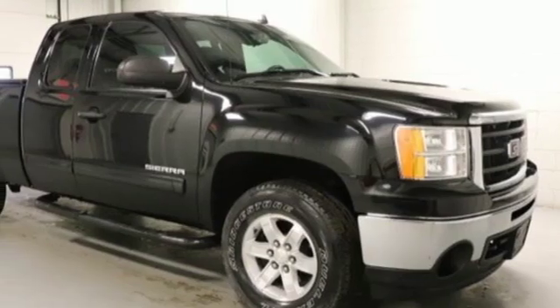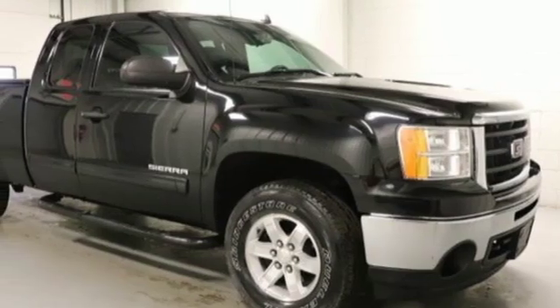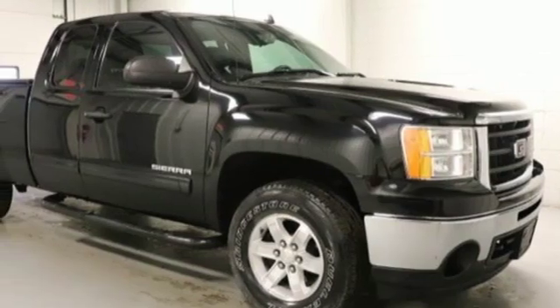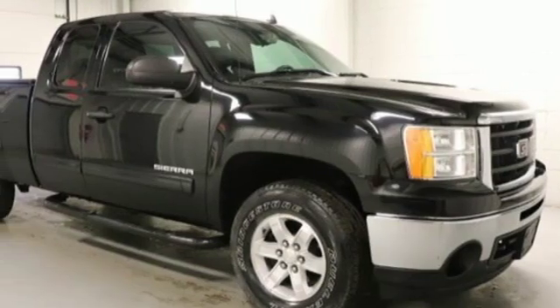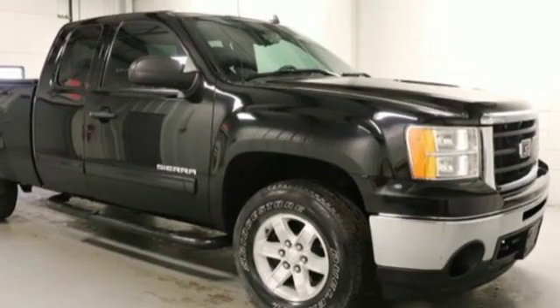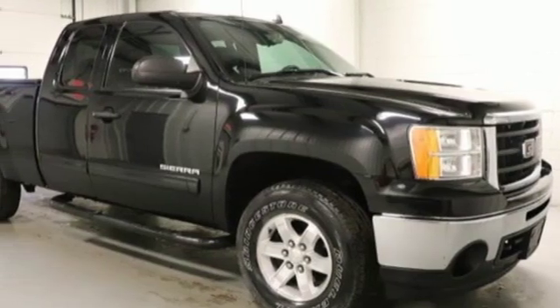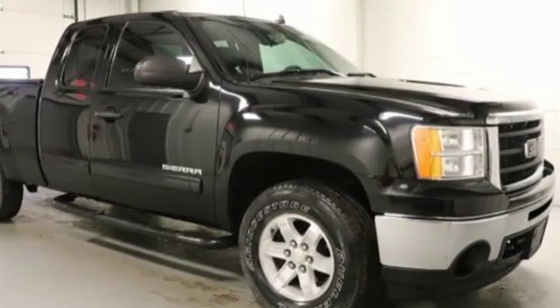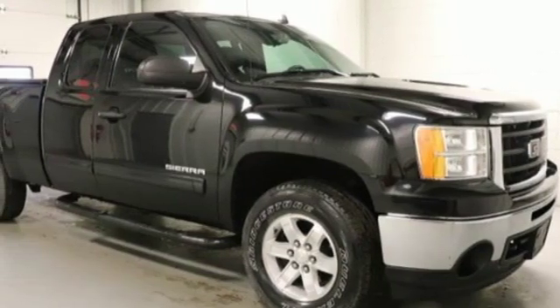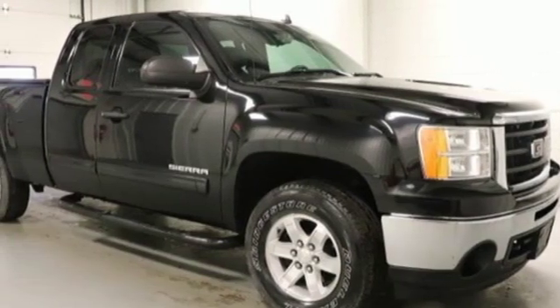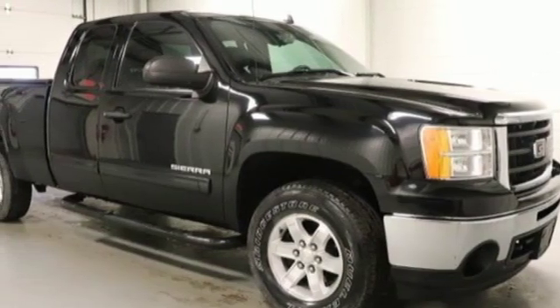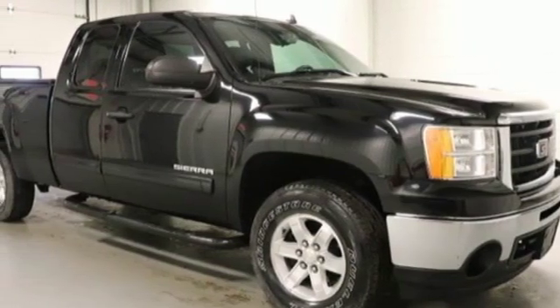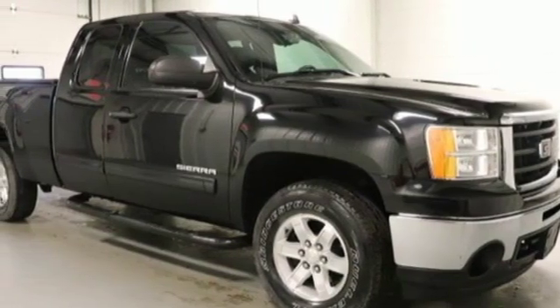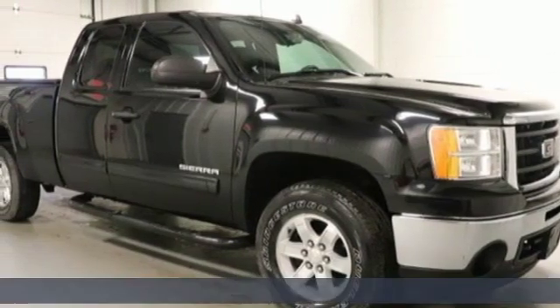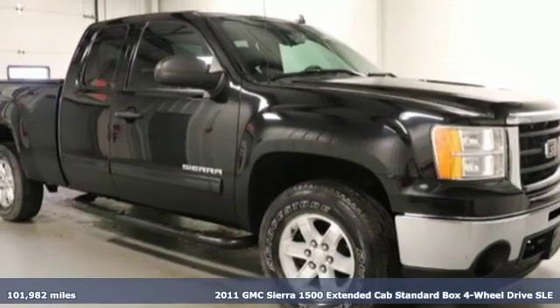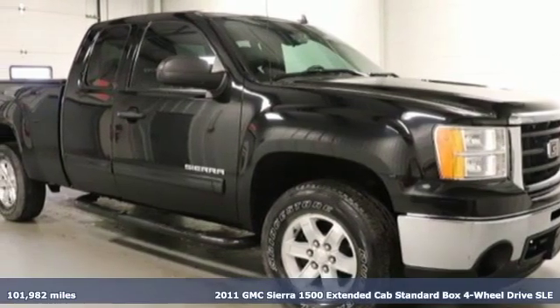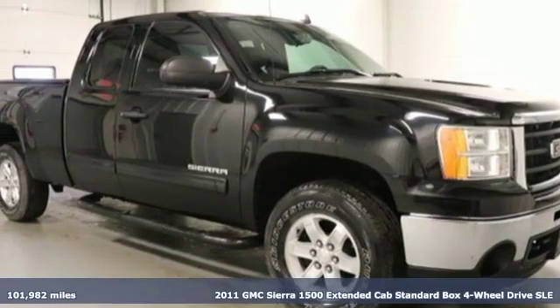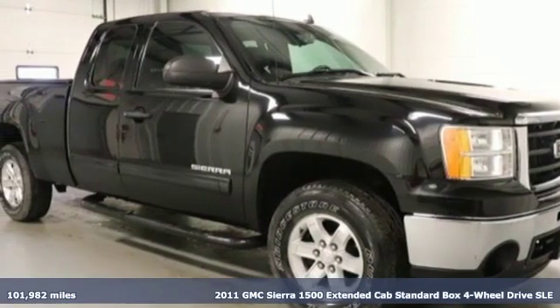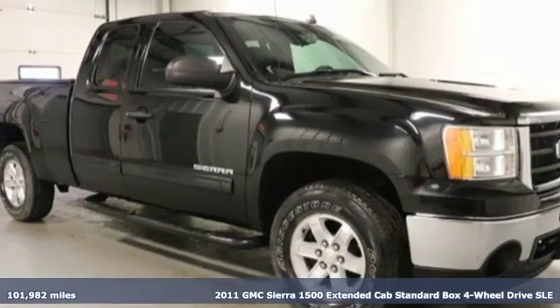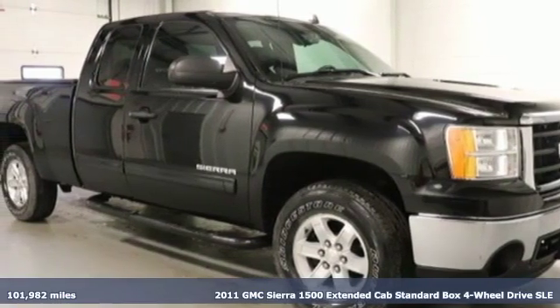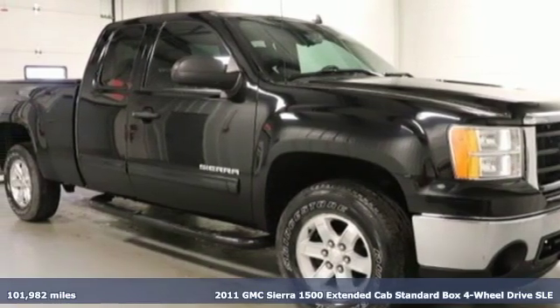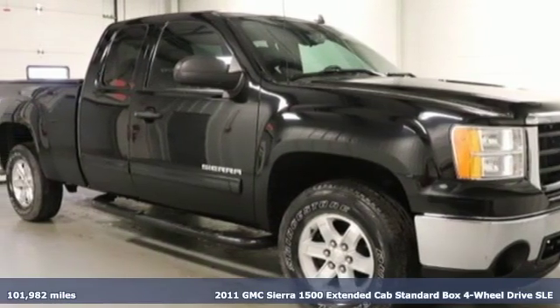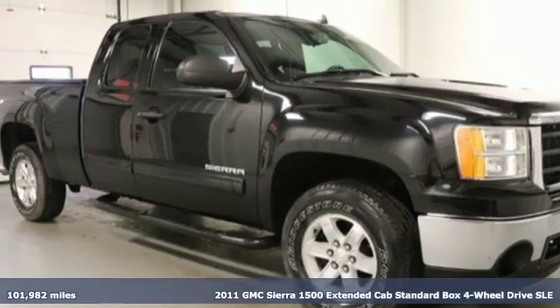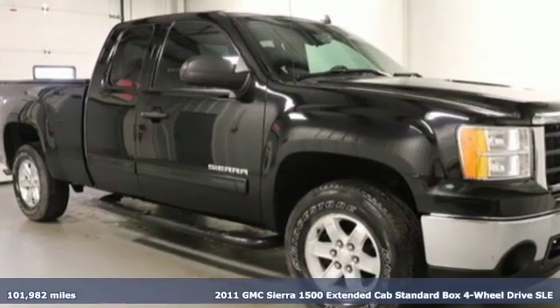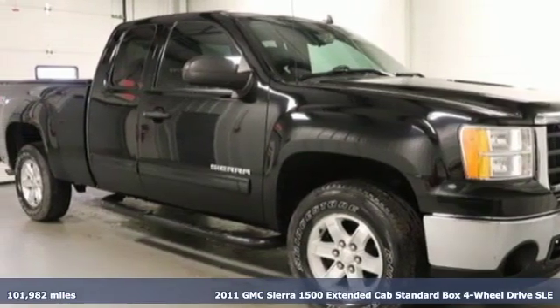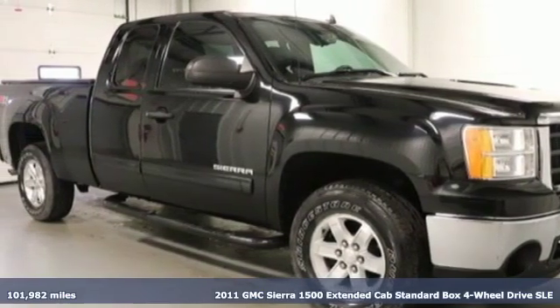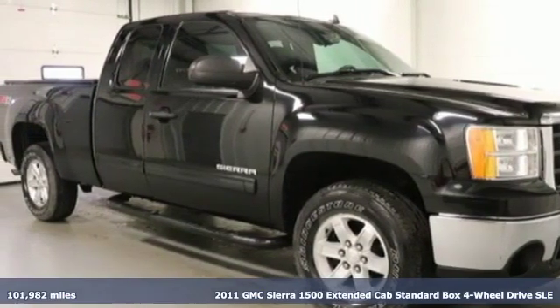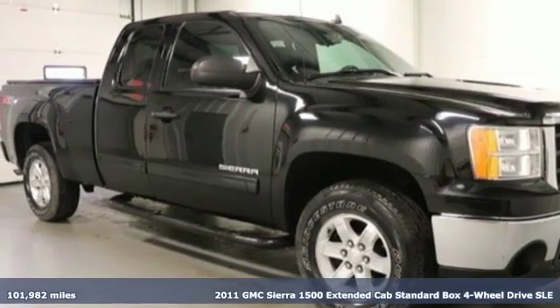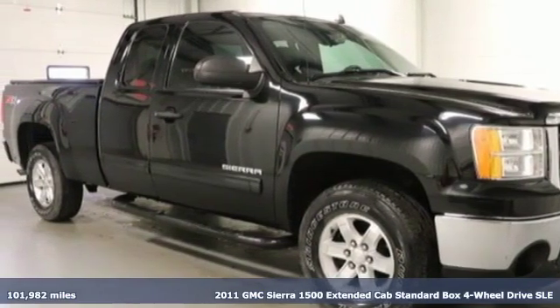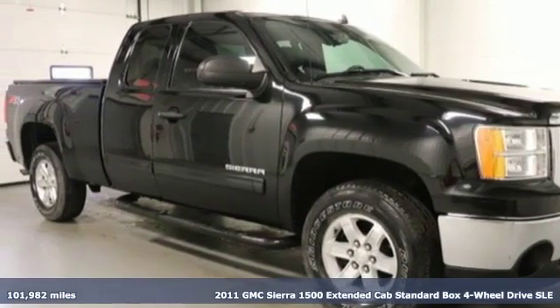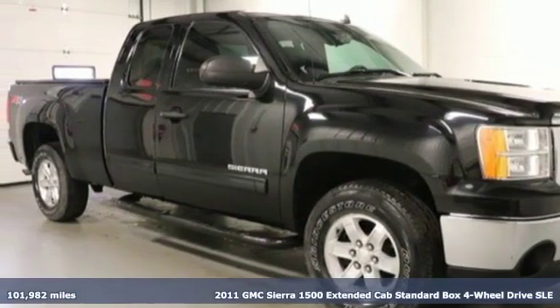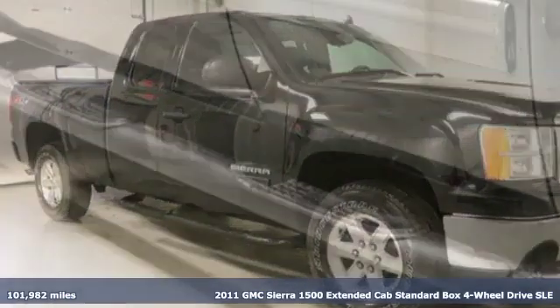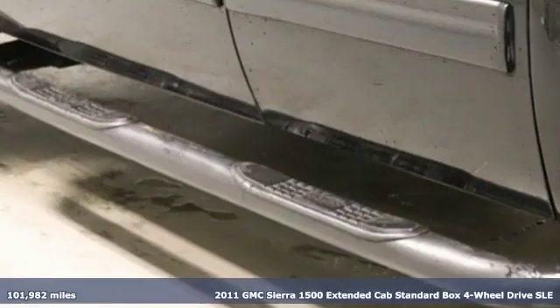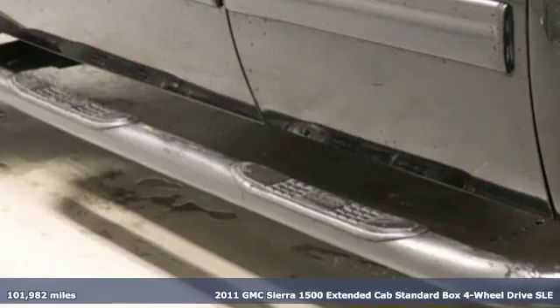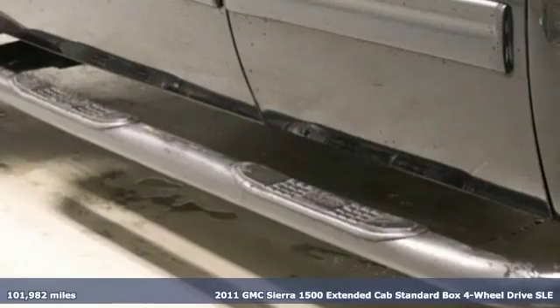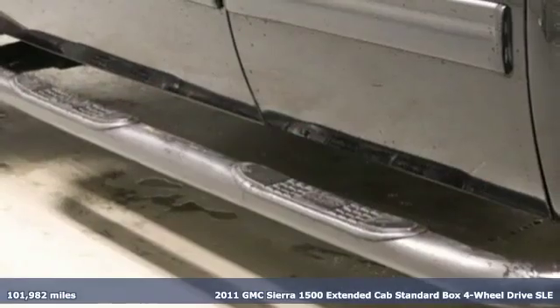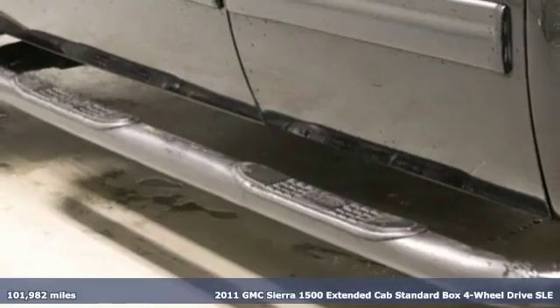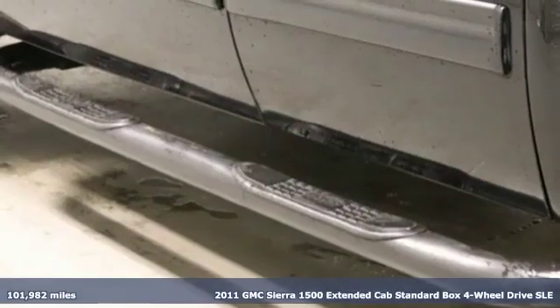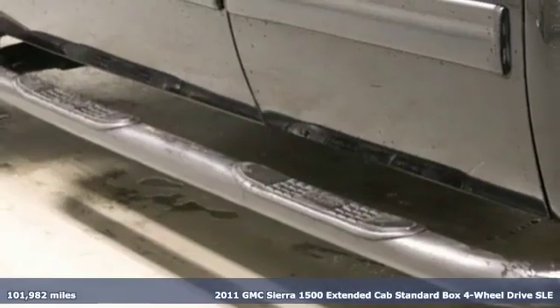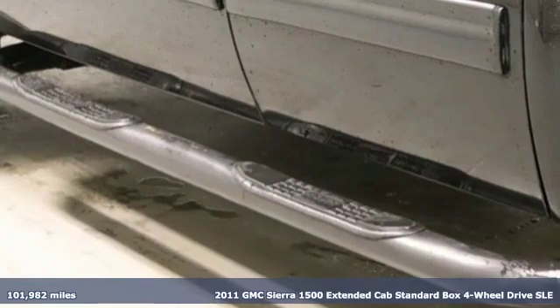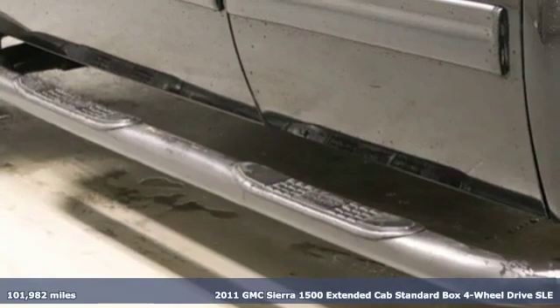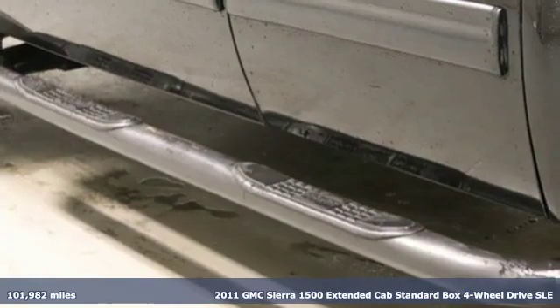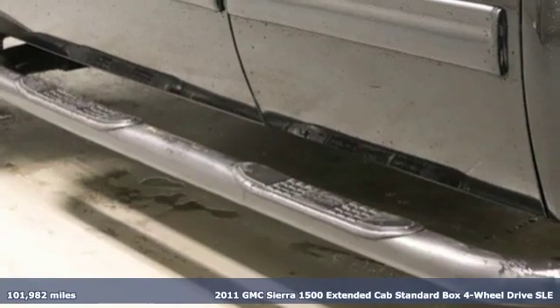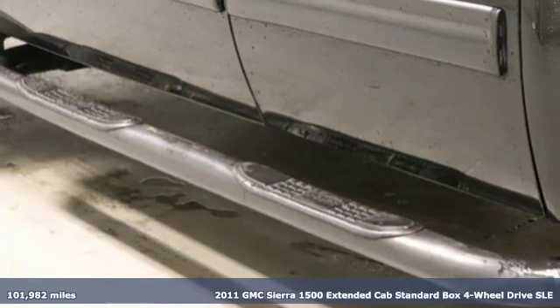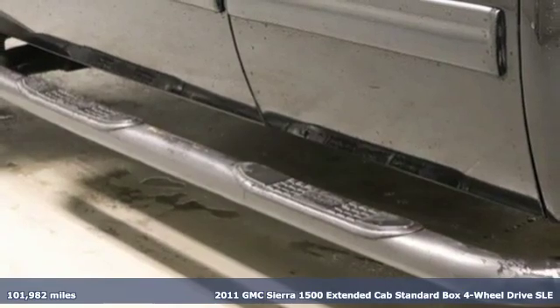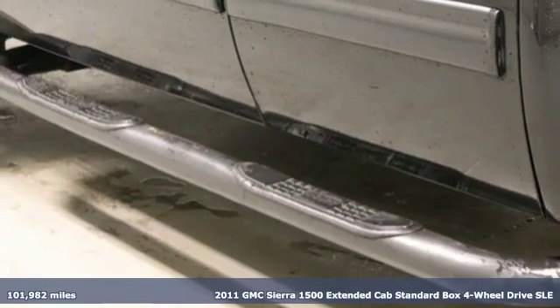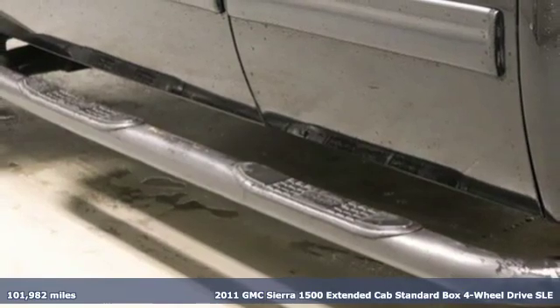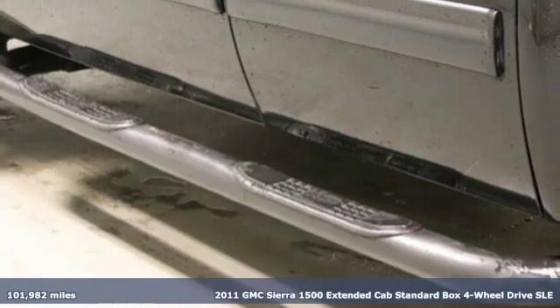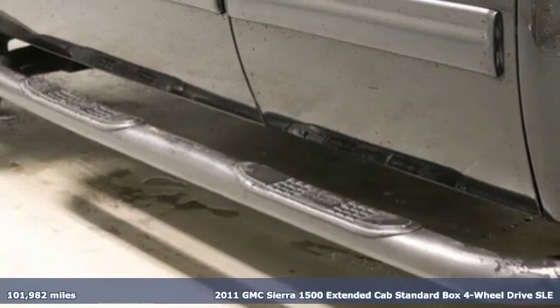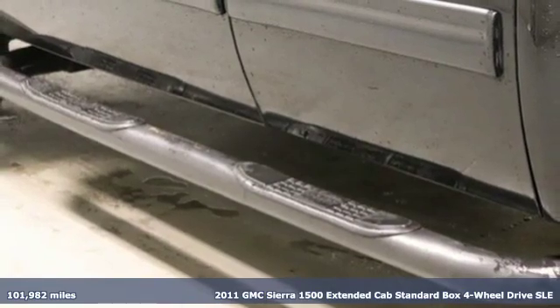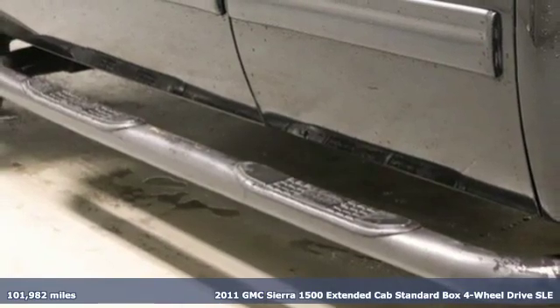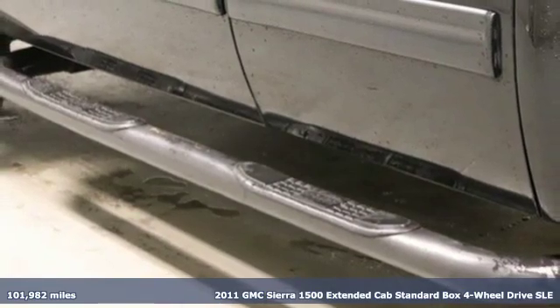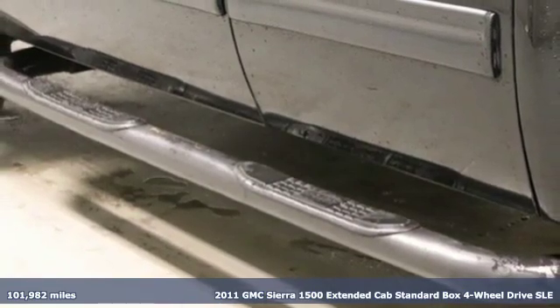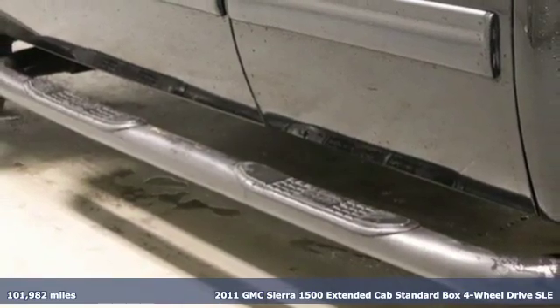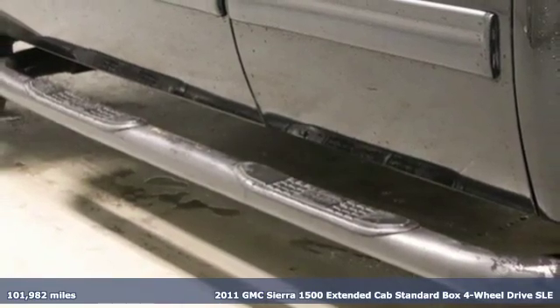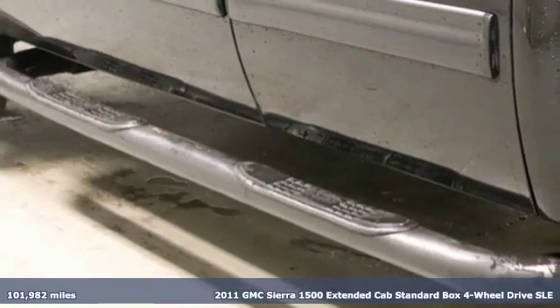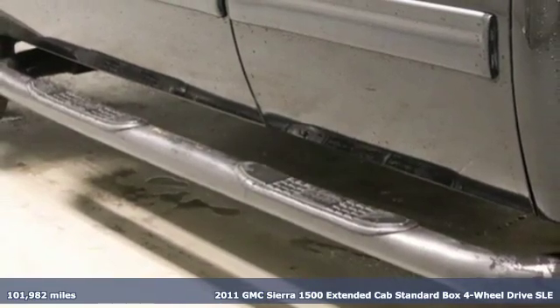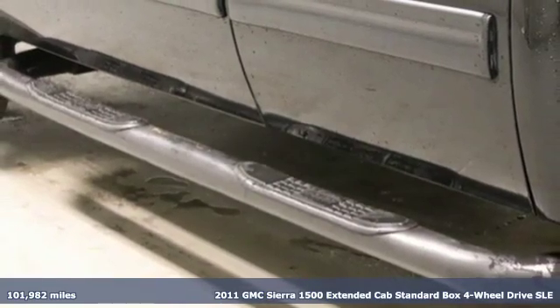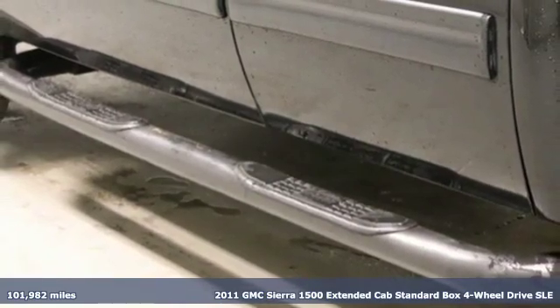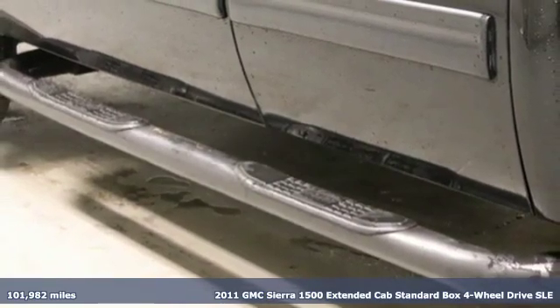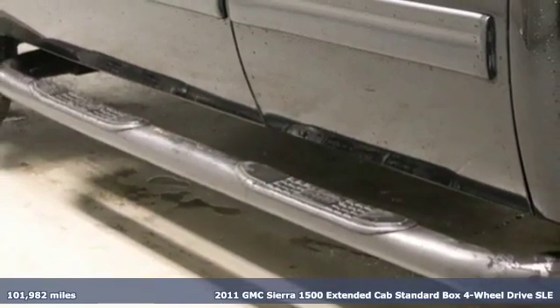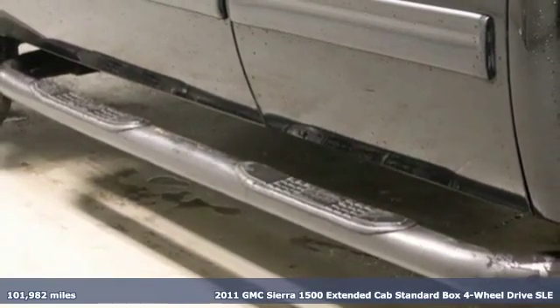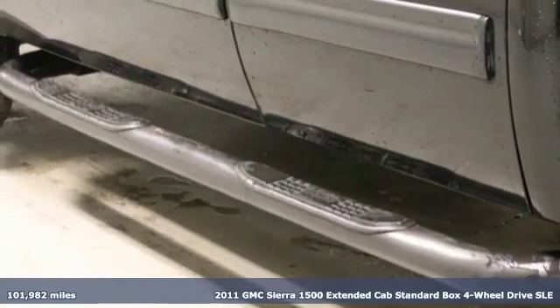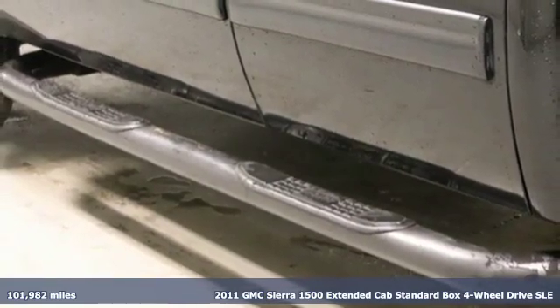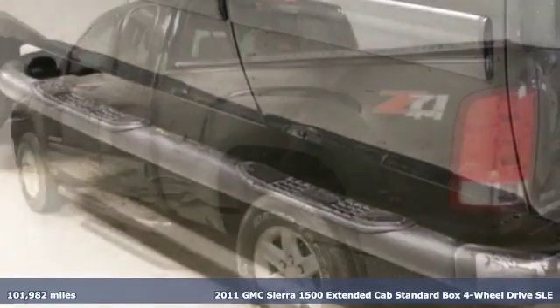It's a 2011 GMC Sierra 1500. GMC. It's not just a vehicle, it's a professional grade tool.